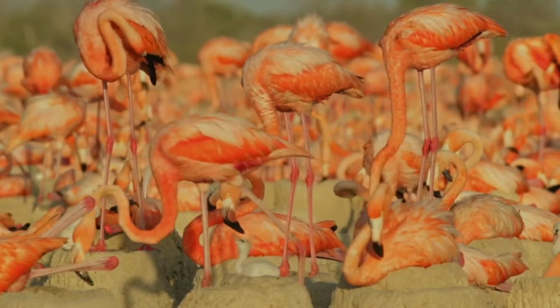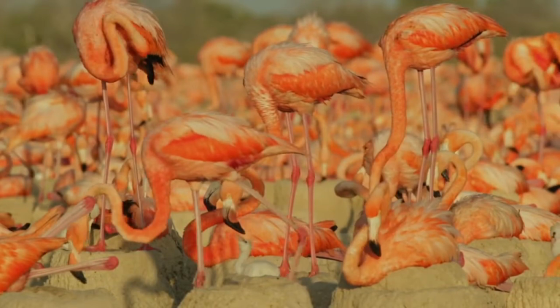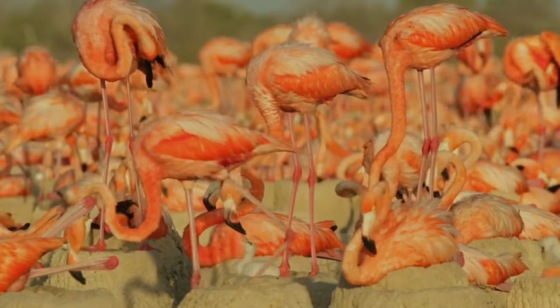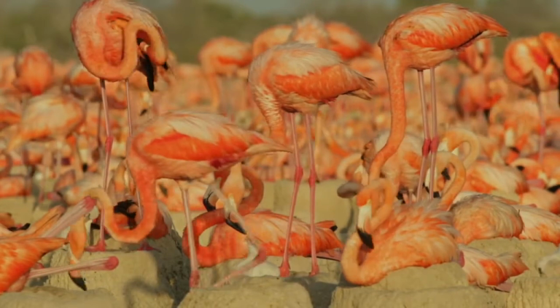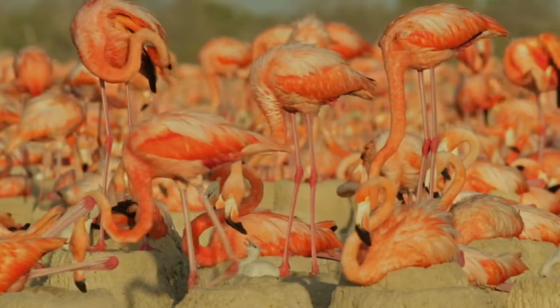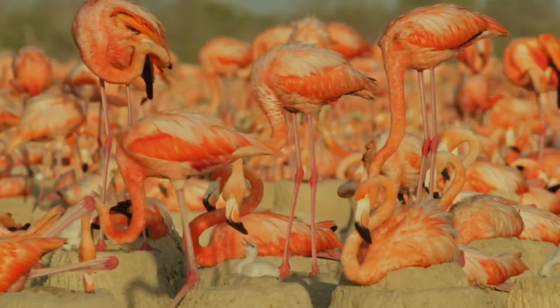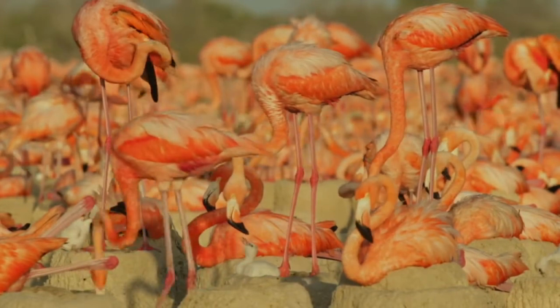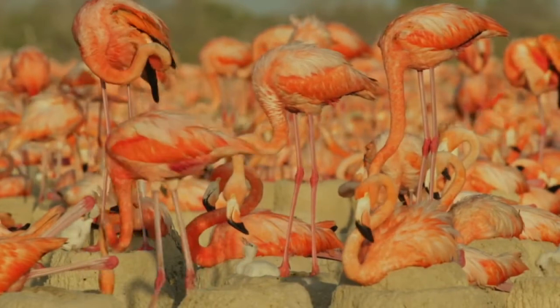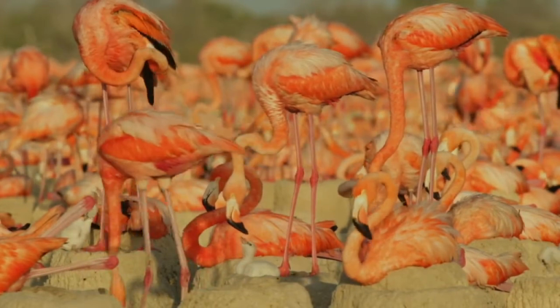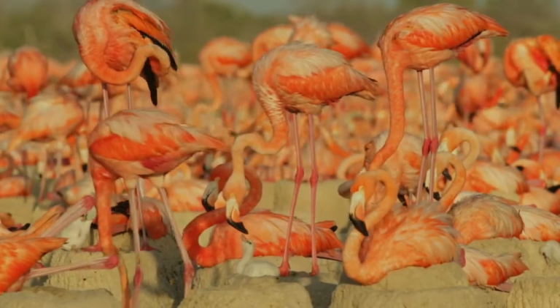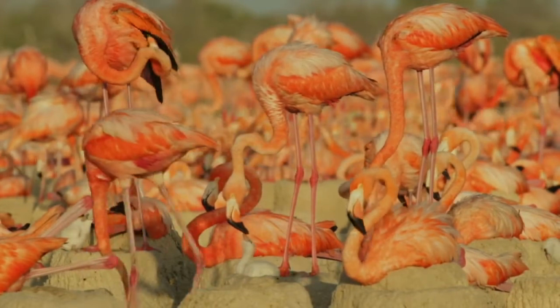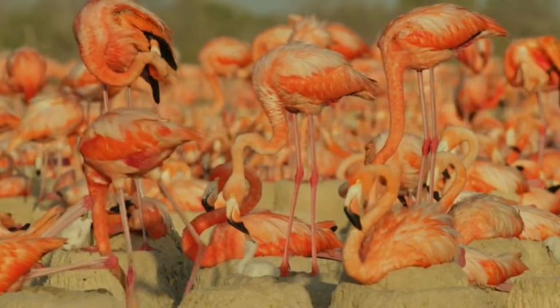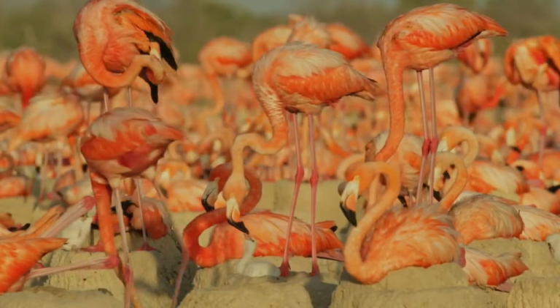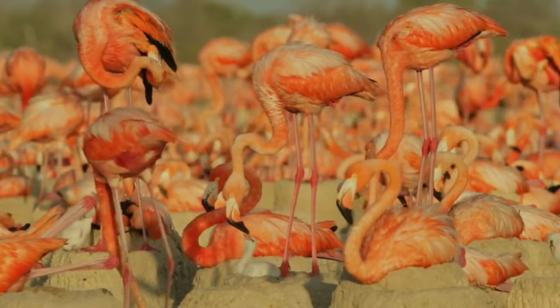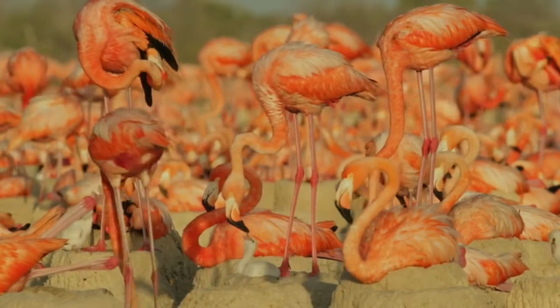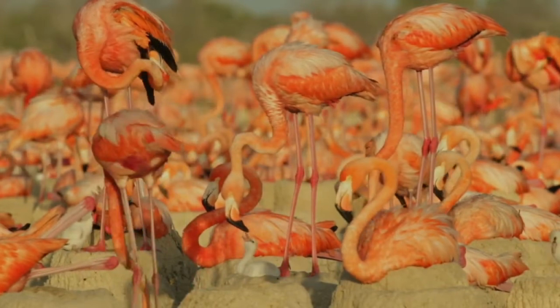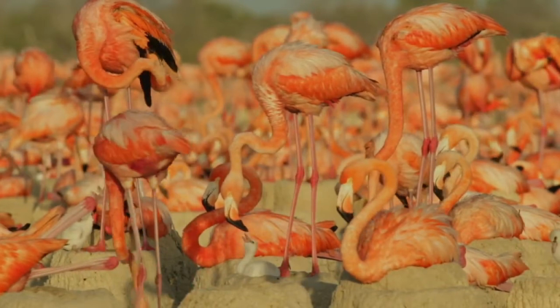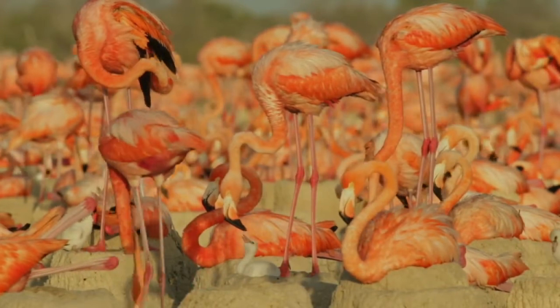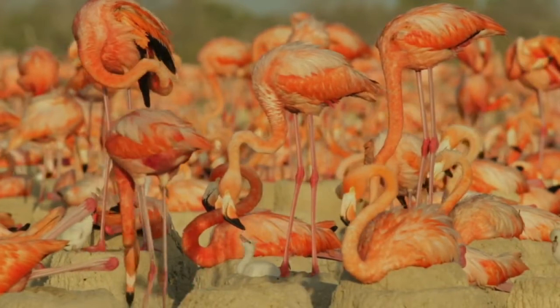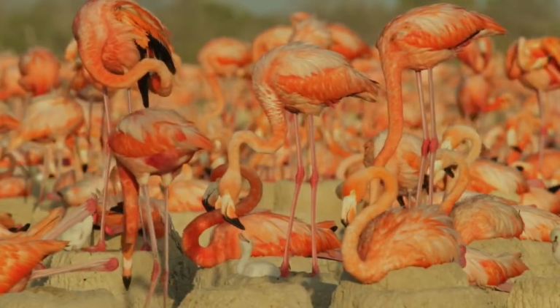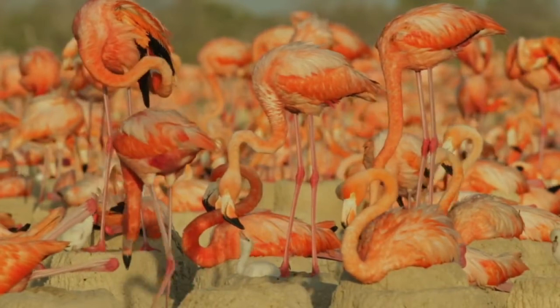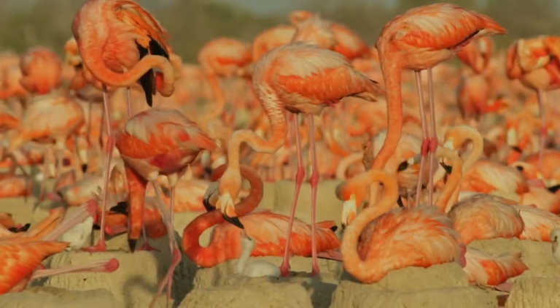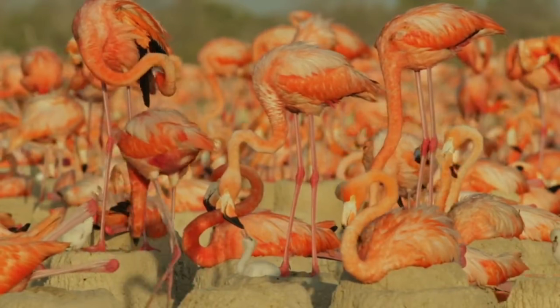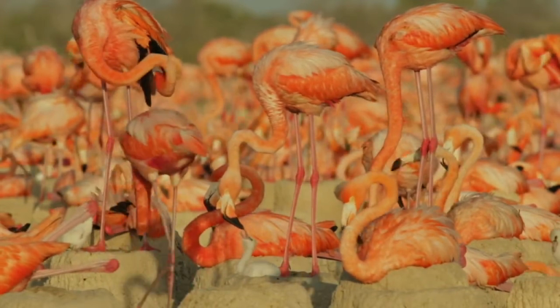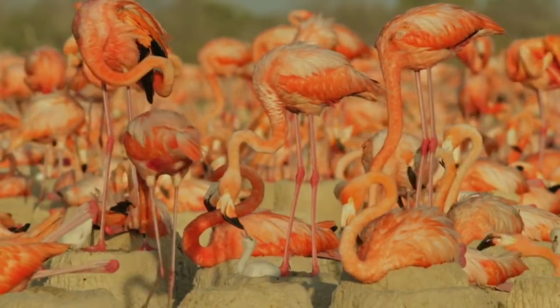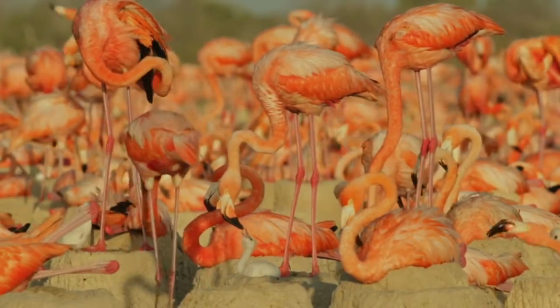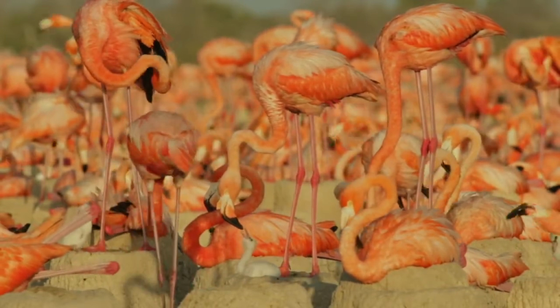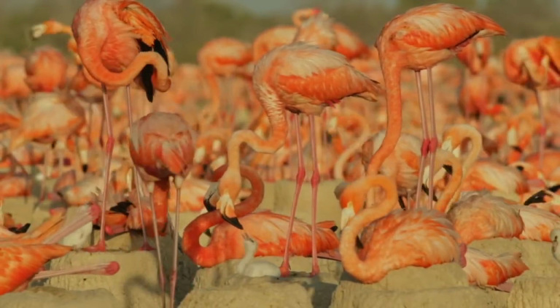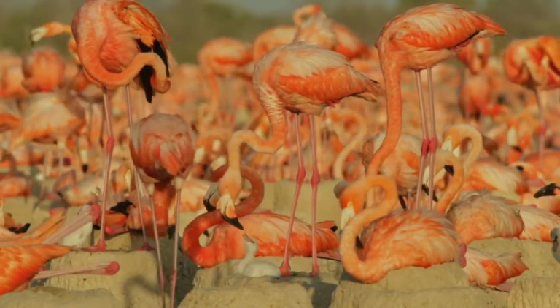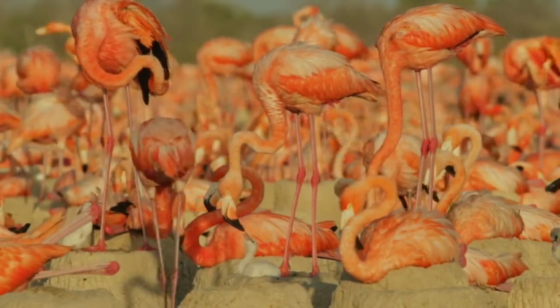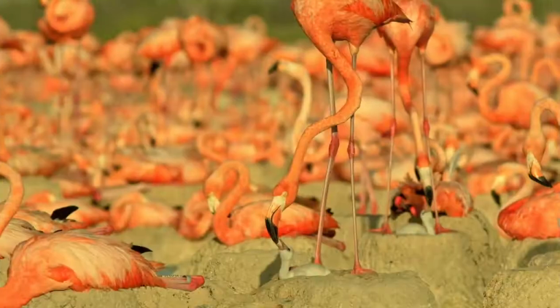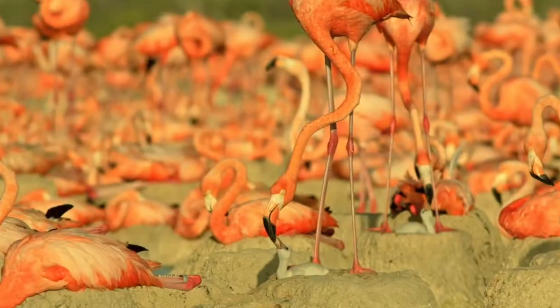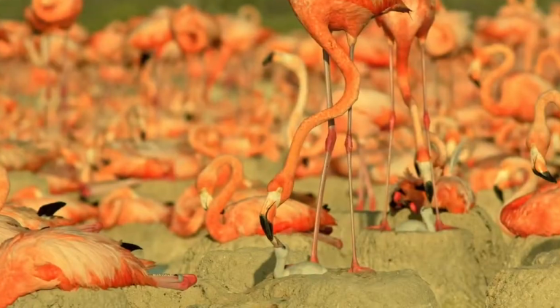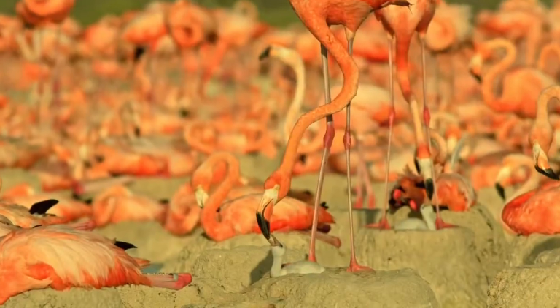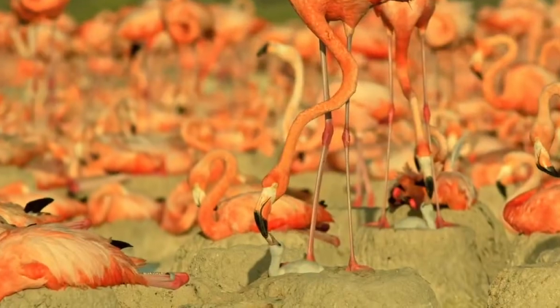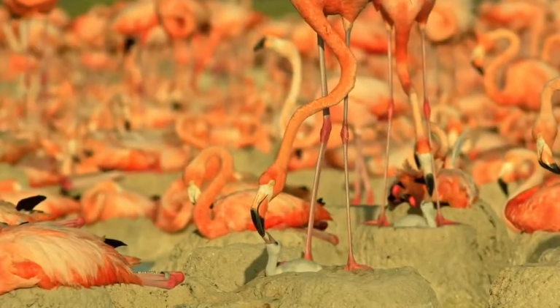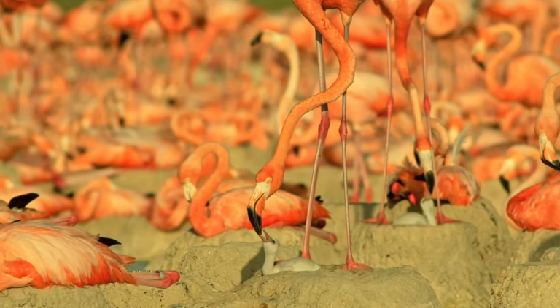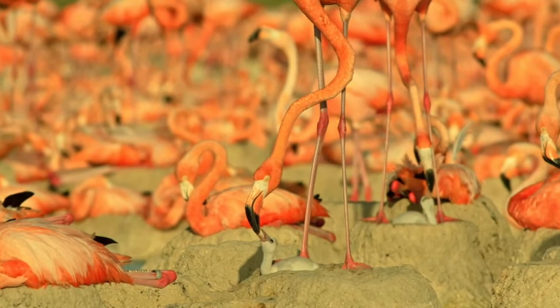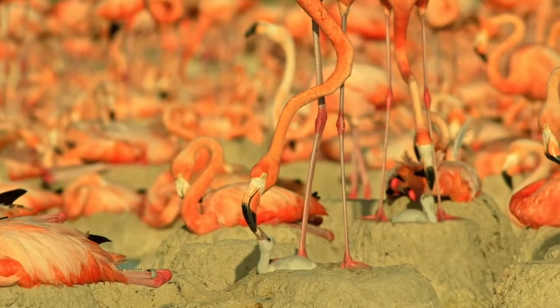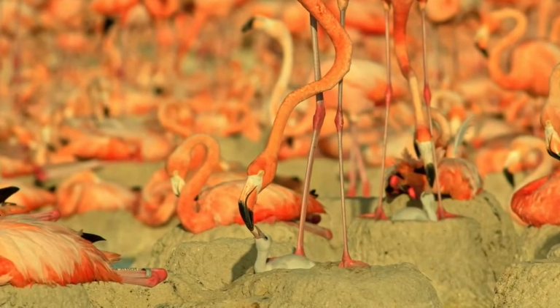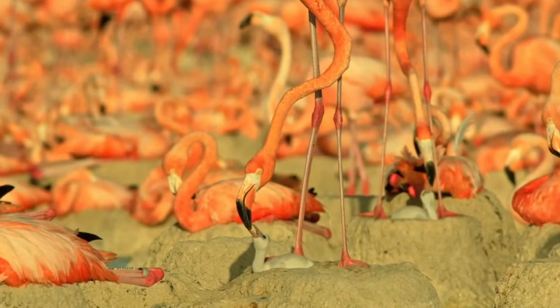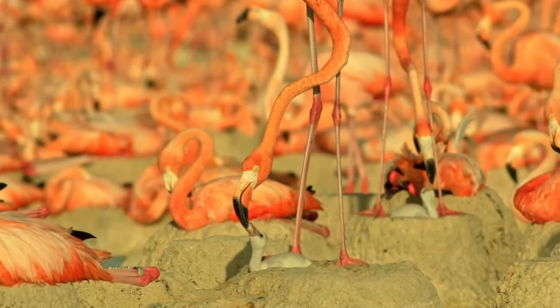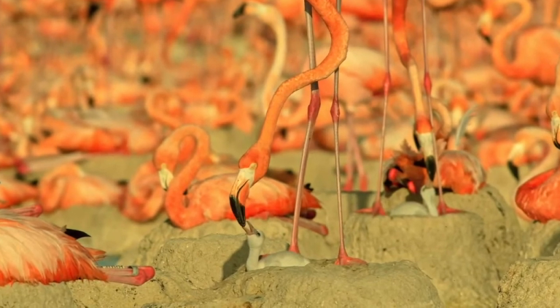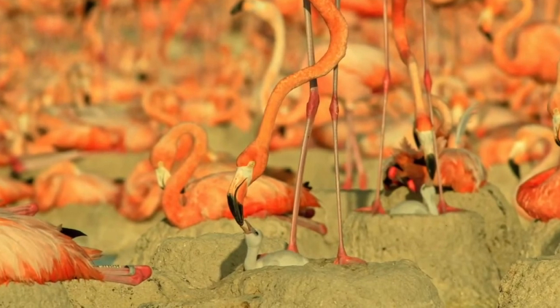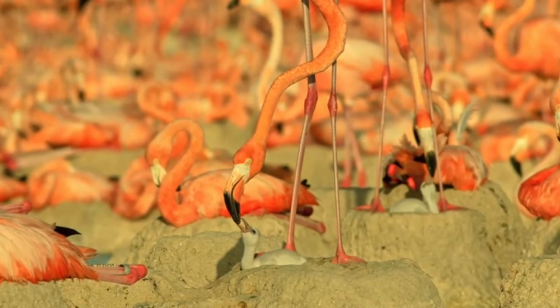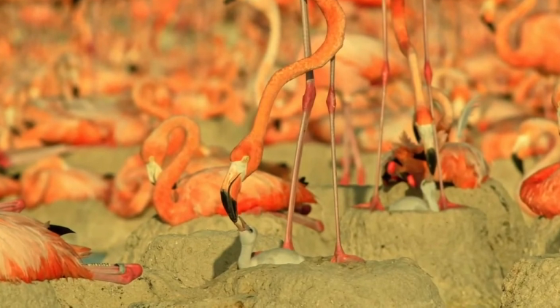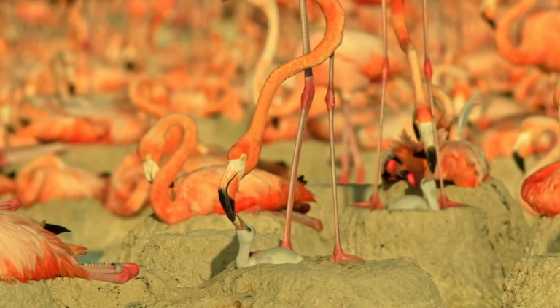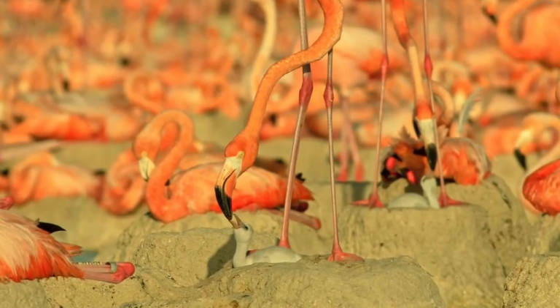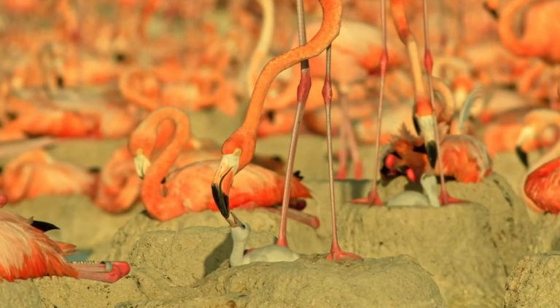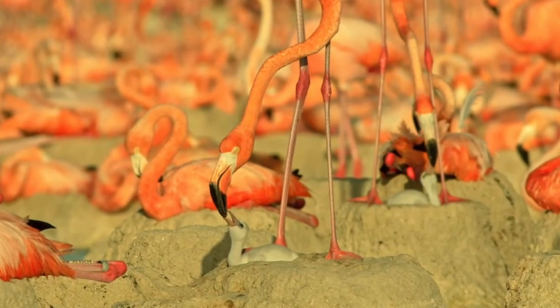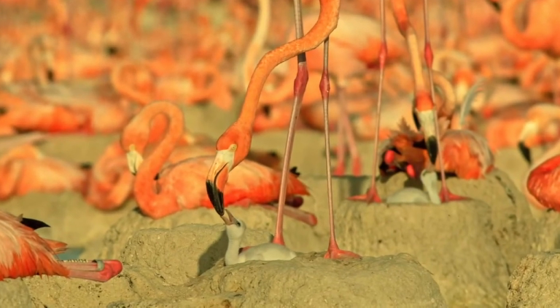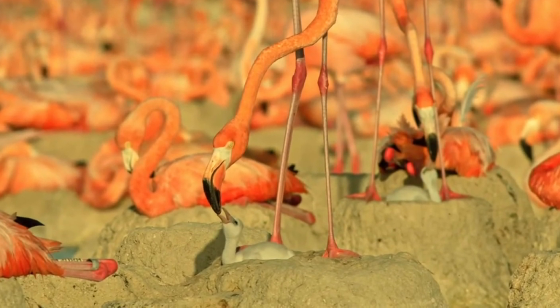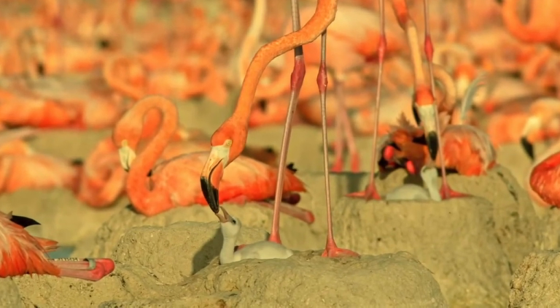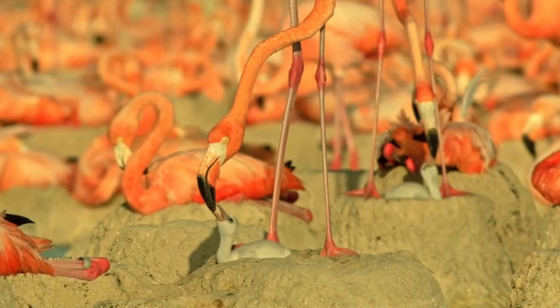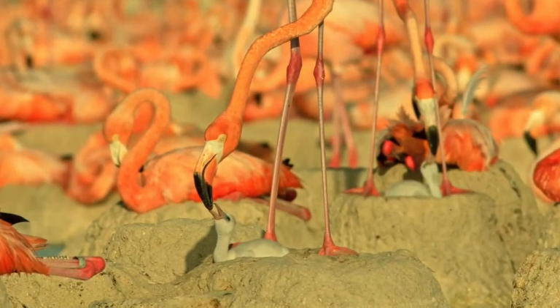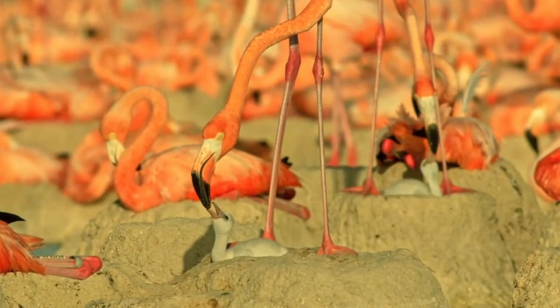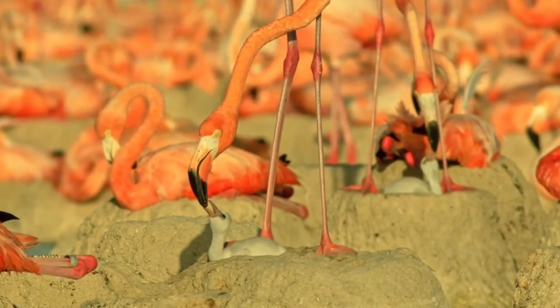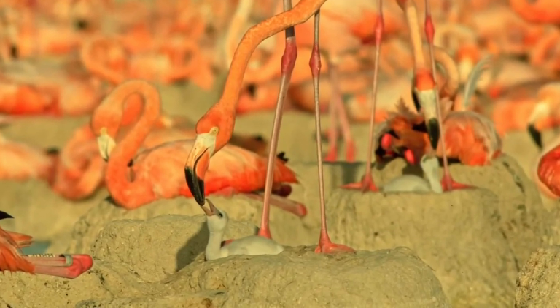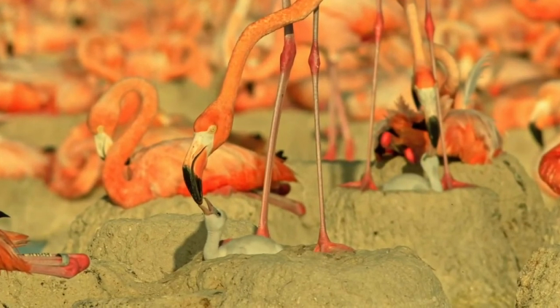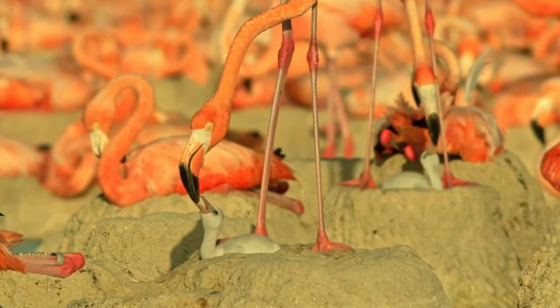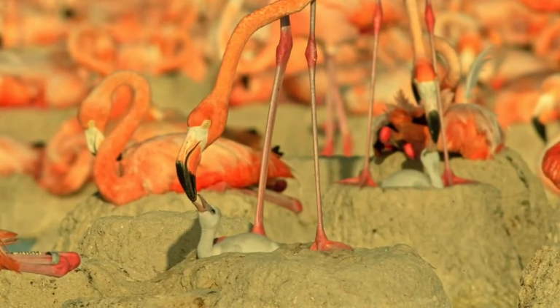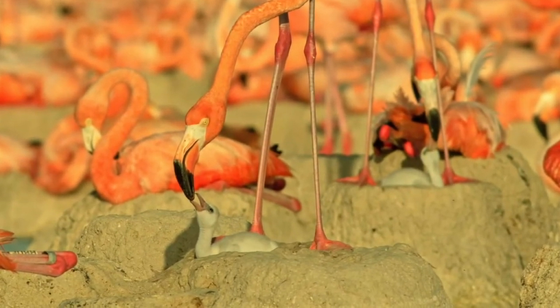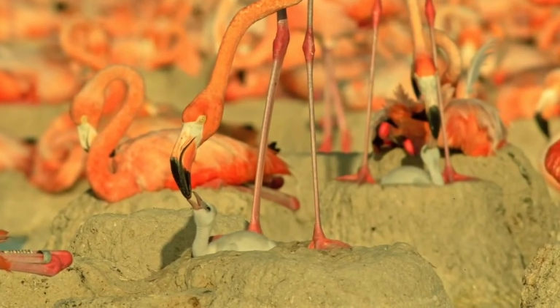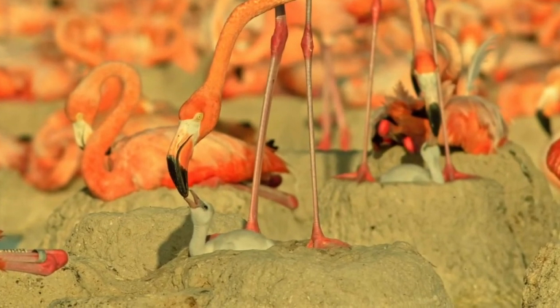Only a few weeks later they start to walk around by themselves and the shape of the bill starts to change.